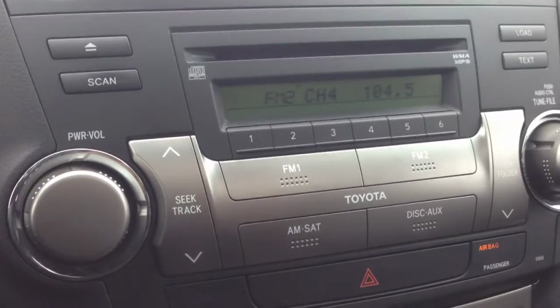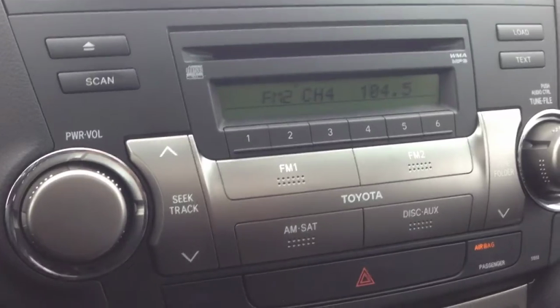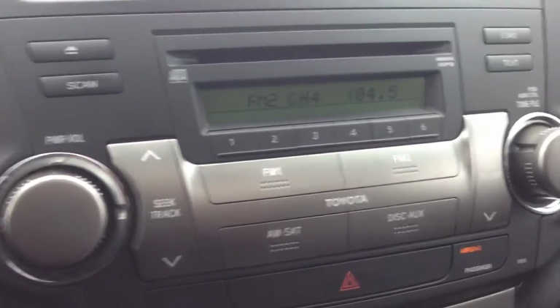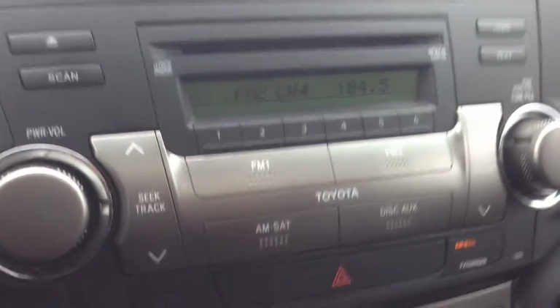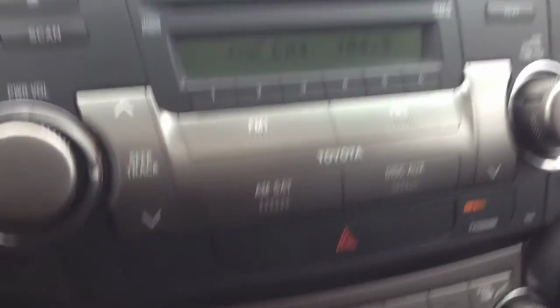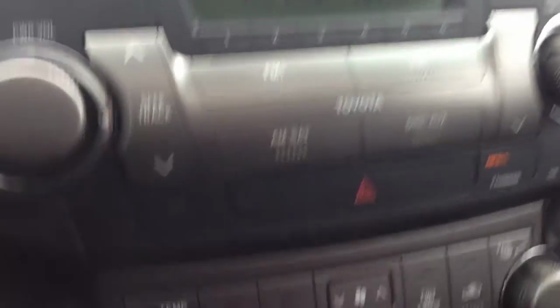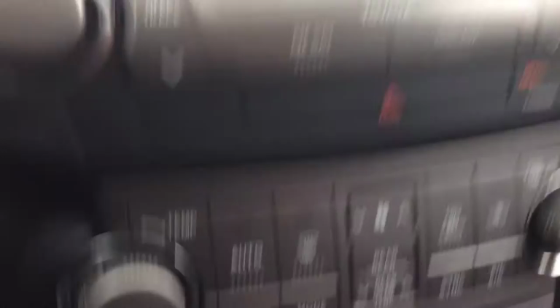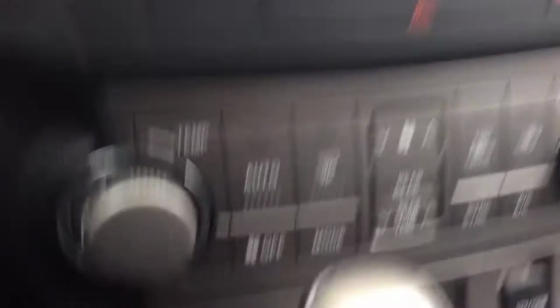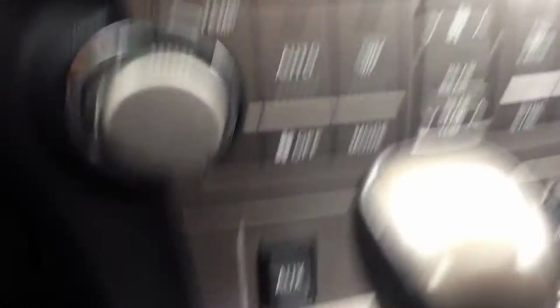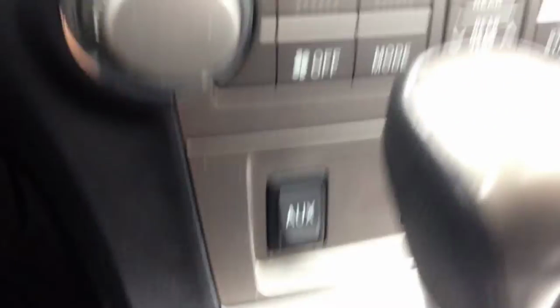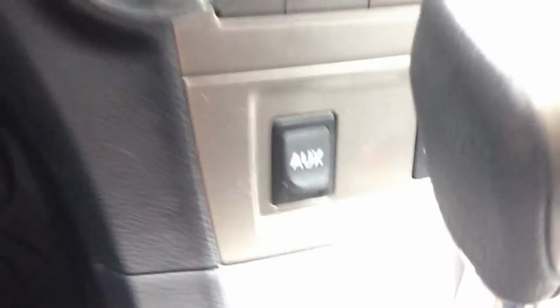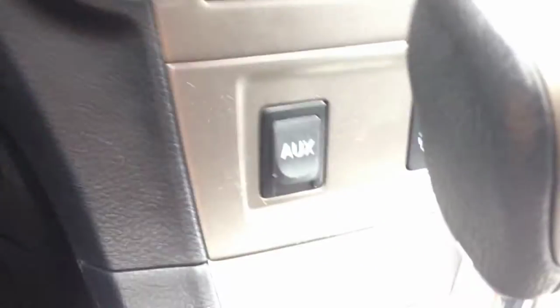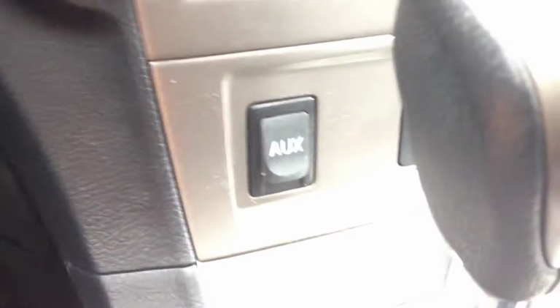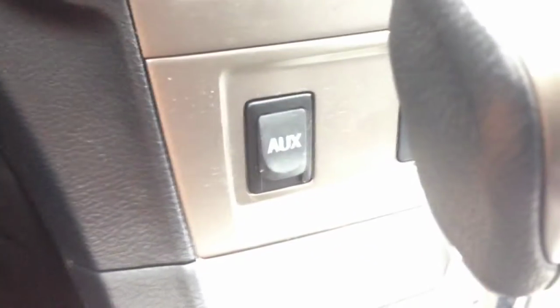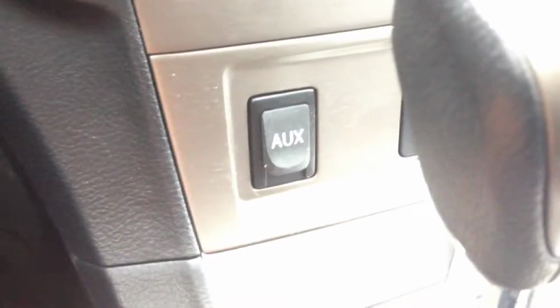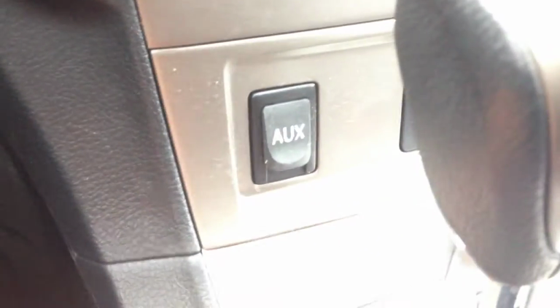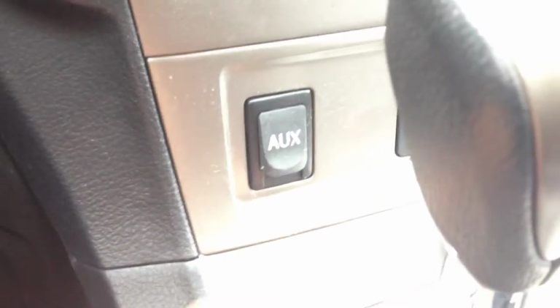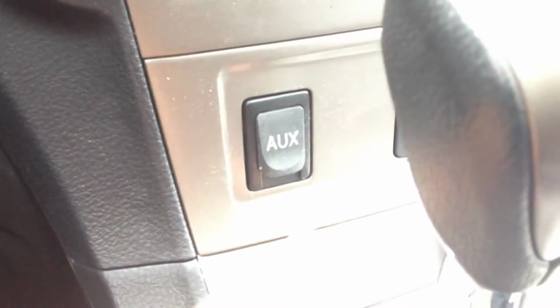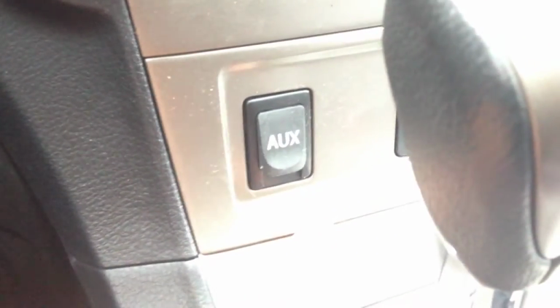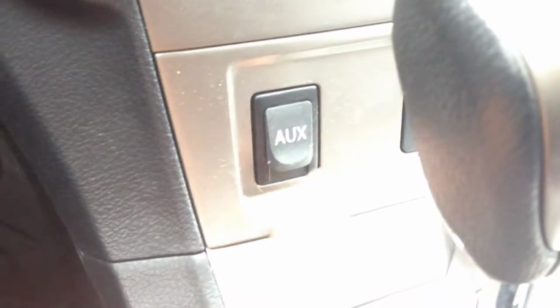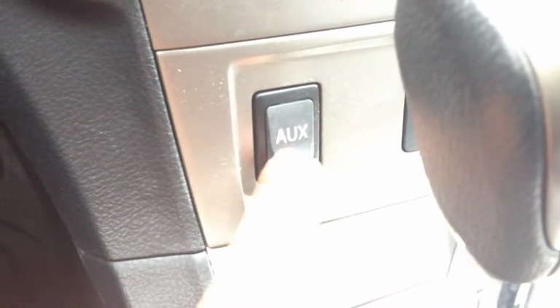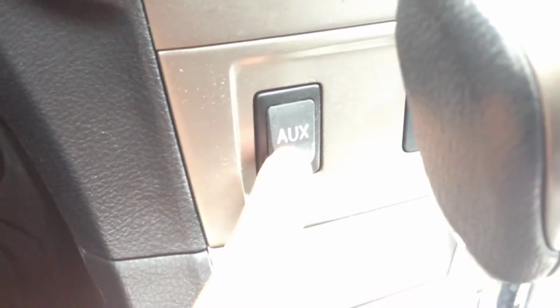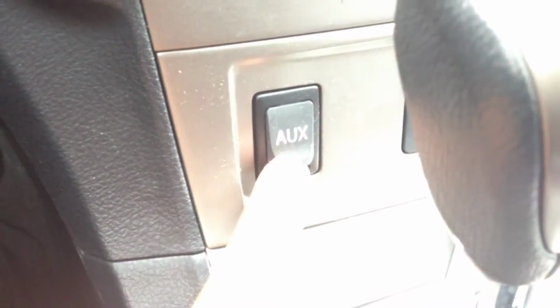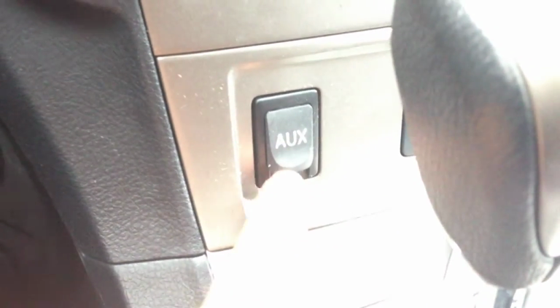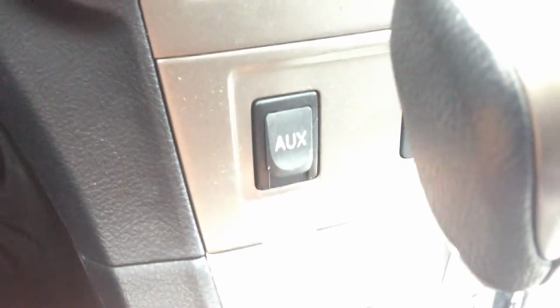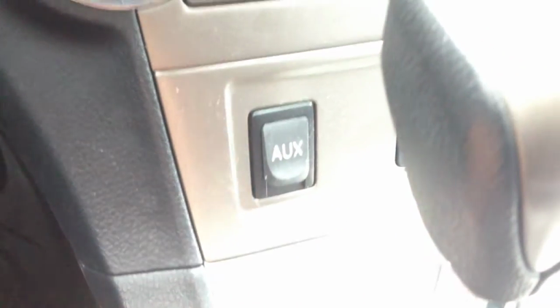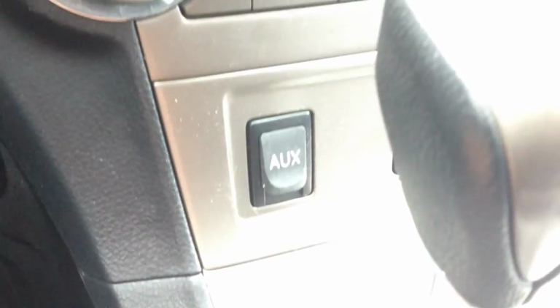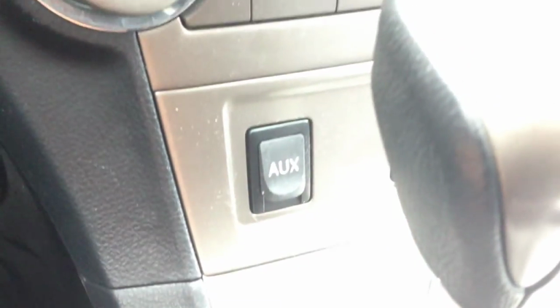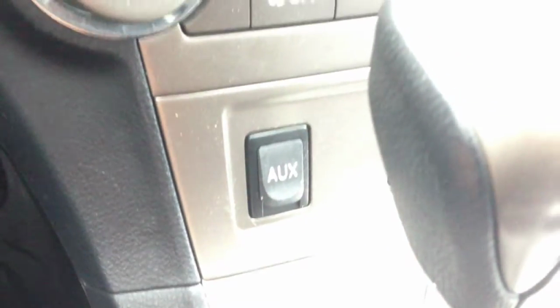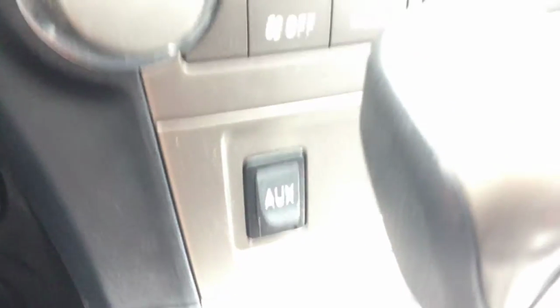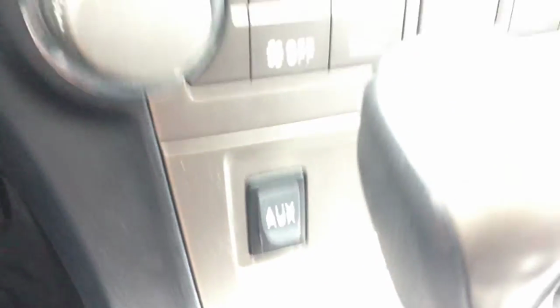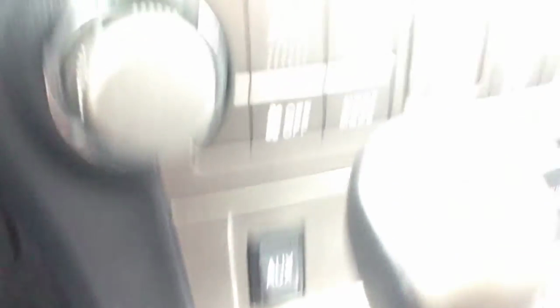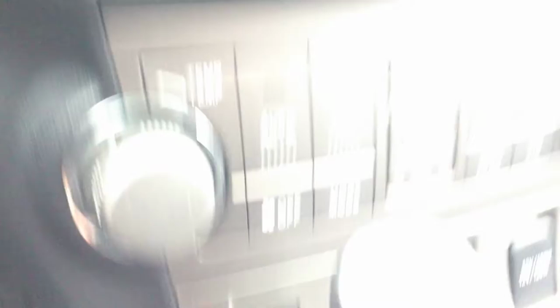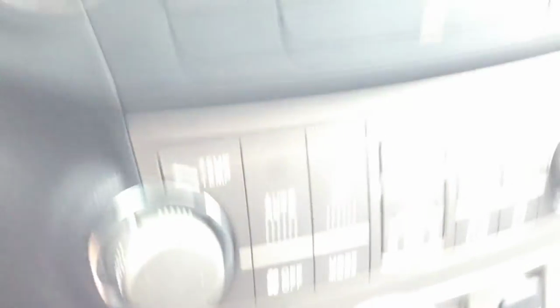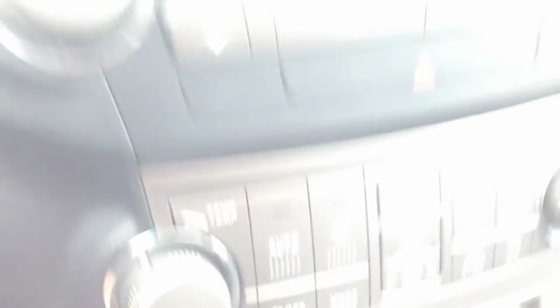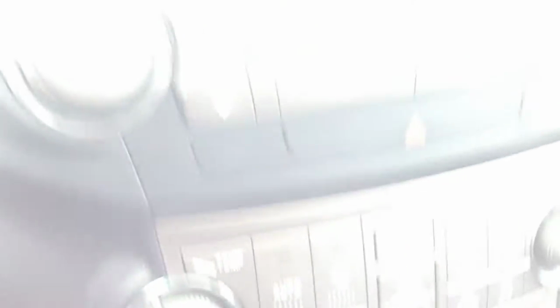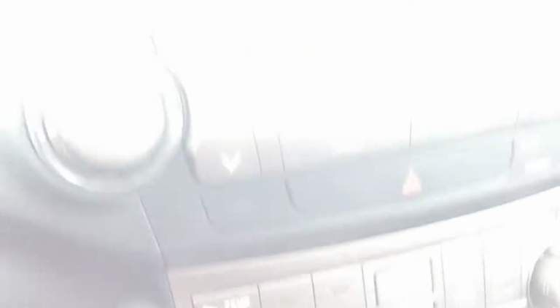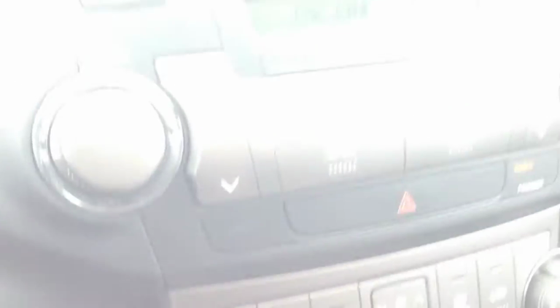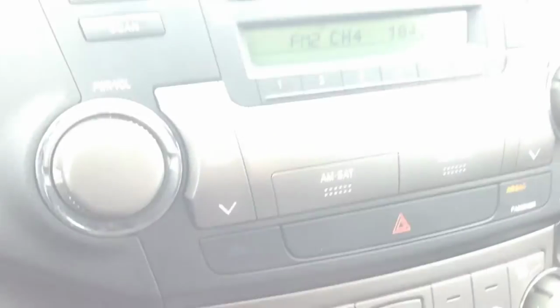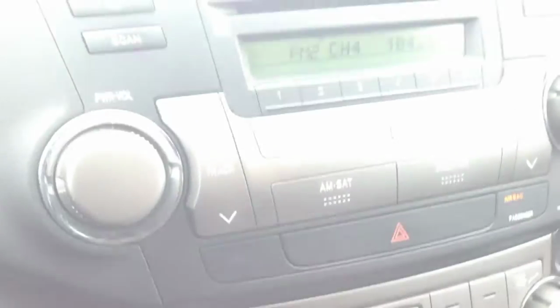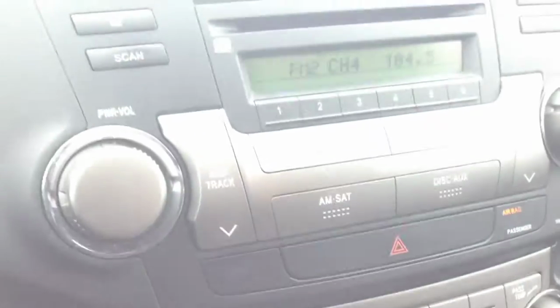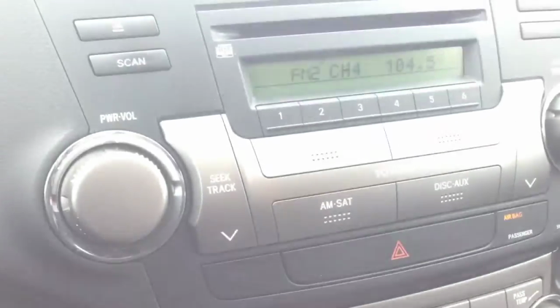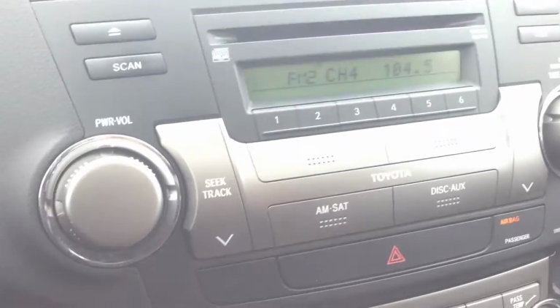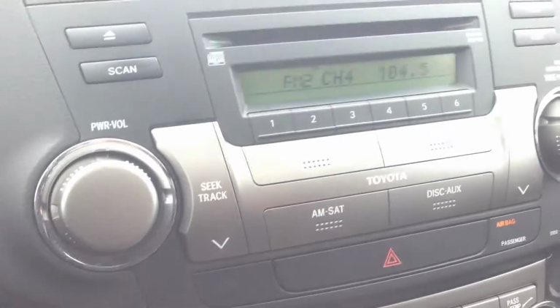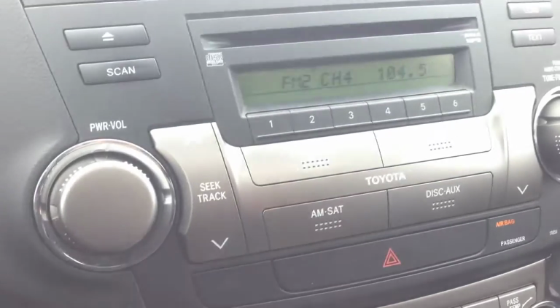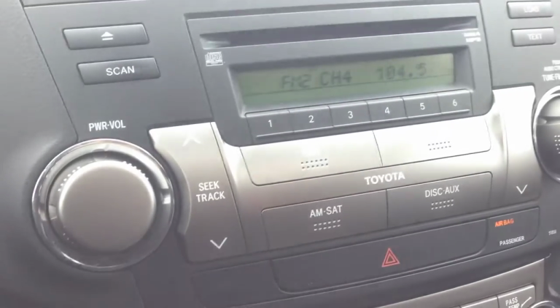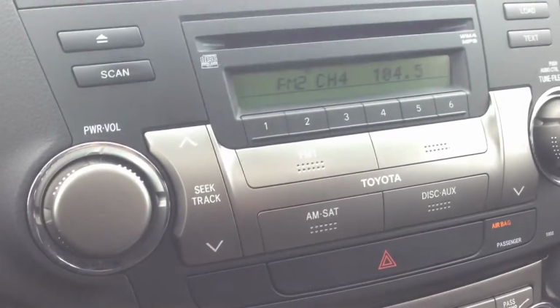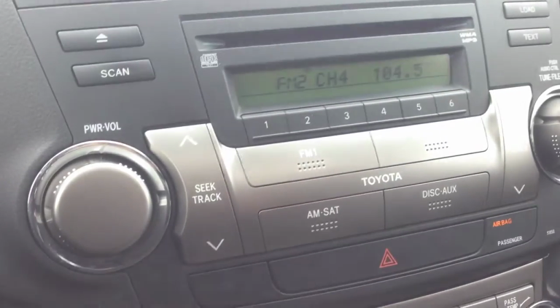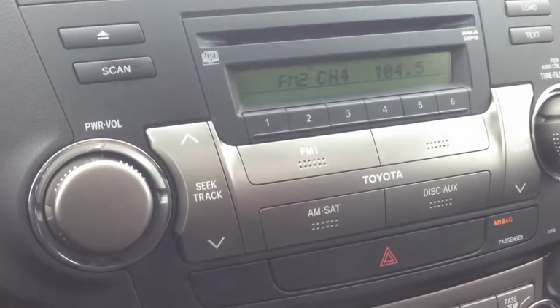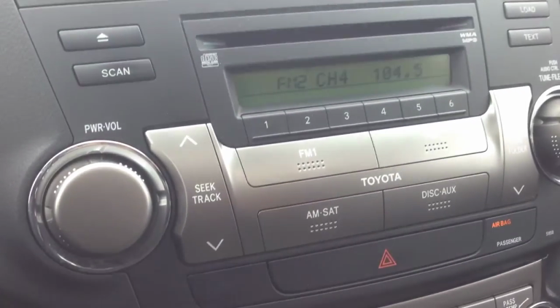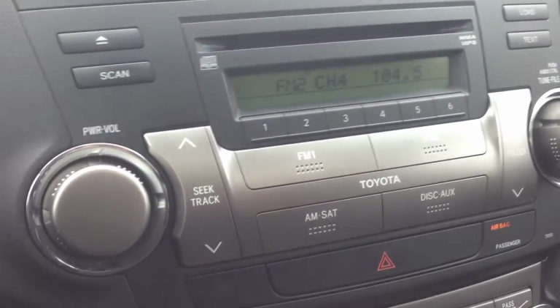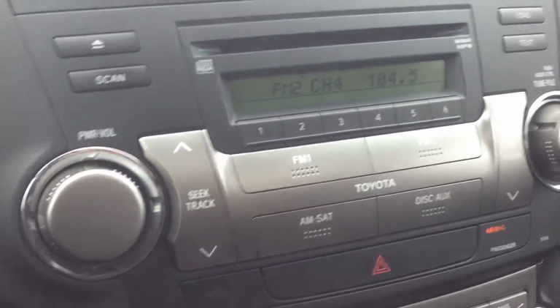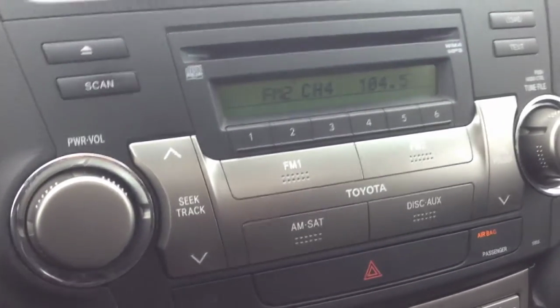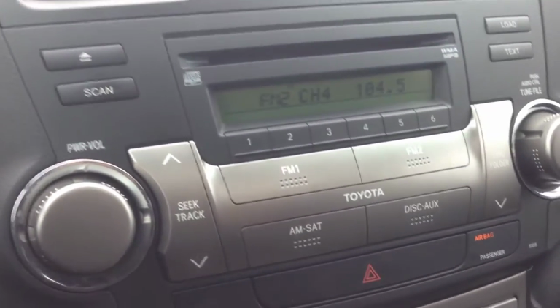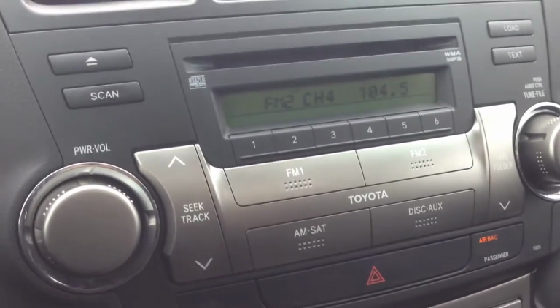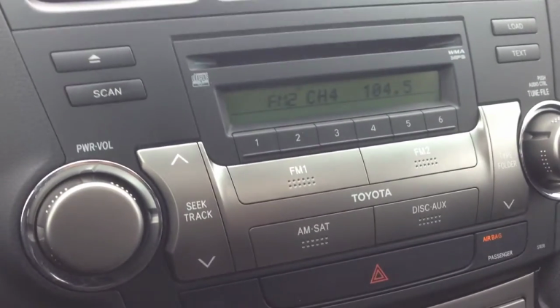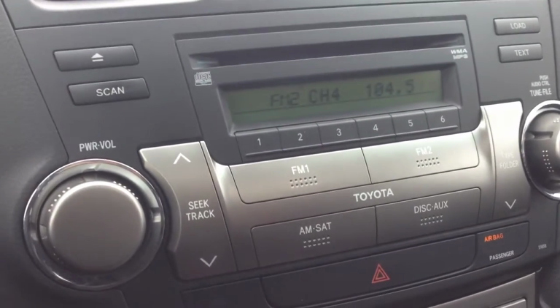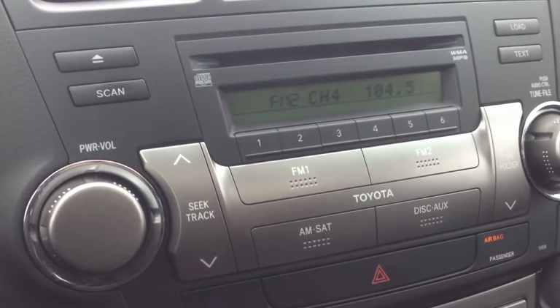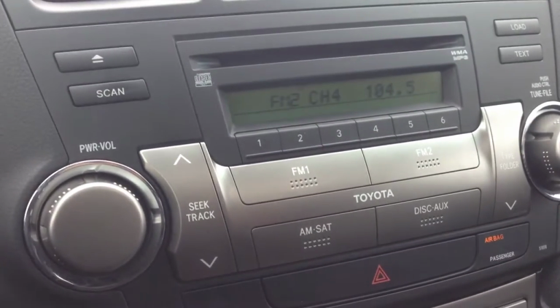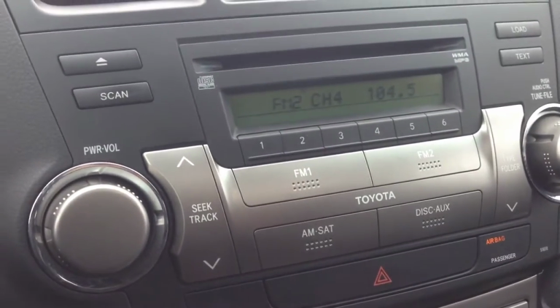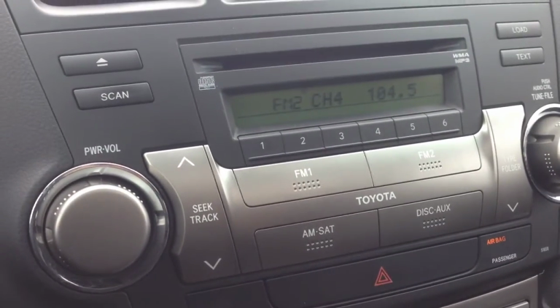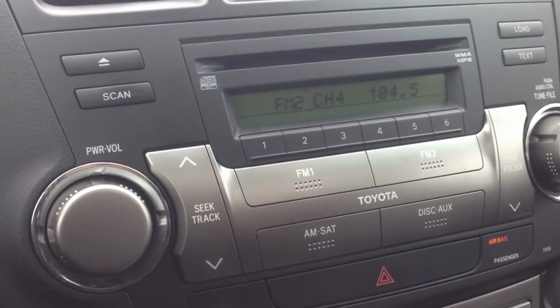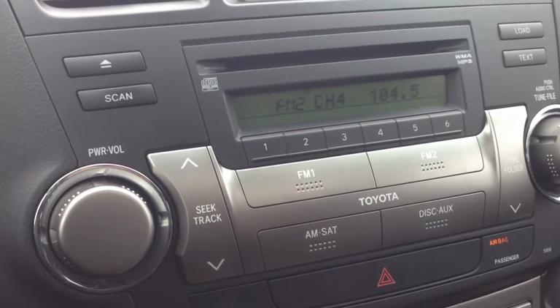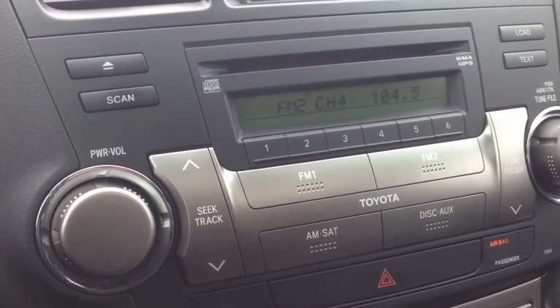We've also got an auxiliary port down here, and you can plug in digital devices and play content that way if you'd like.